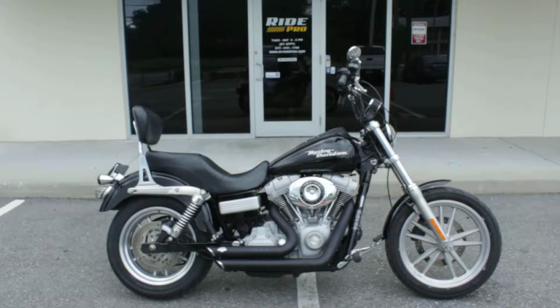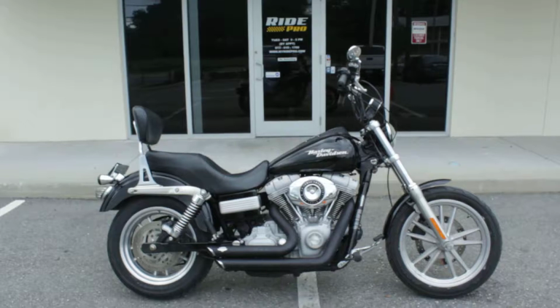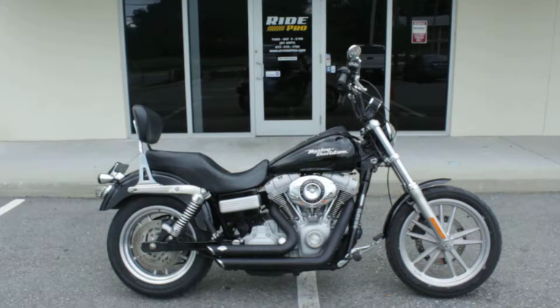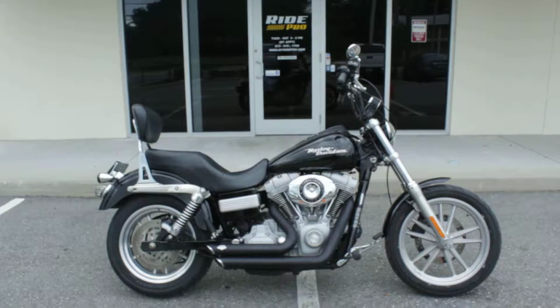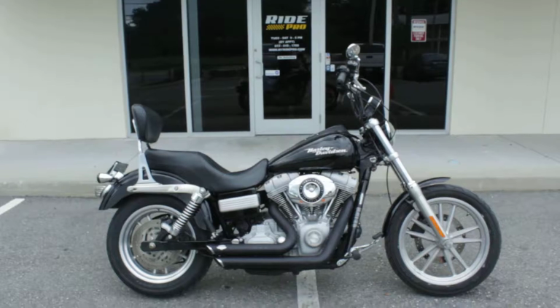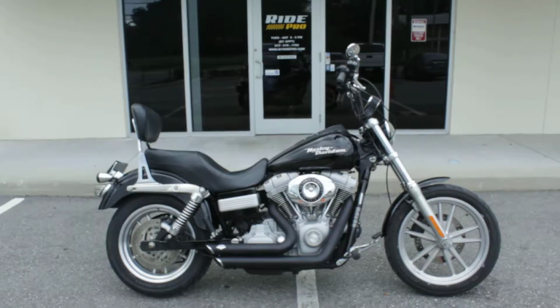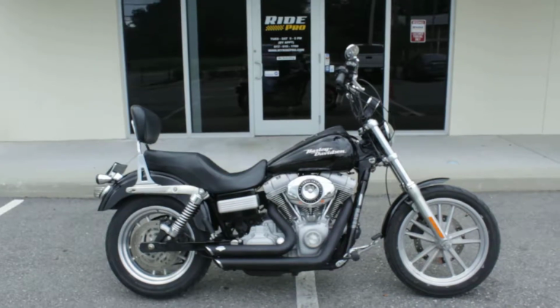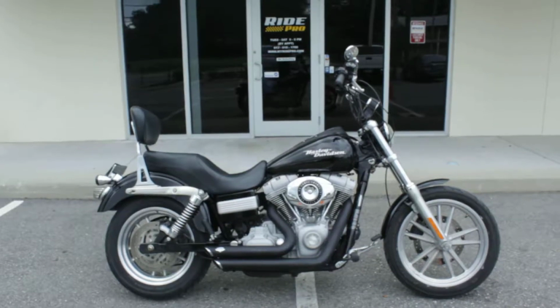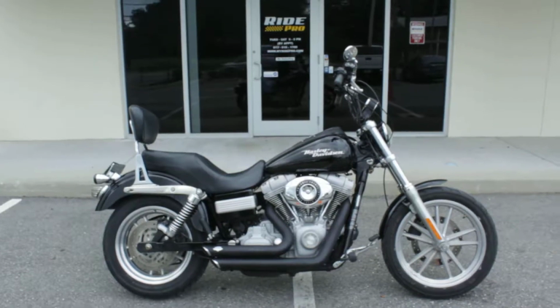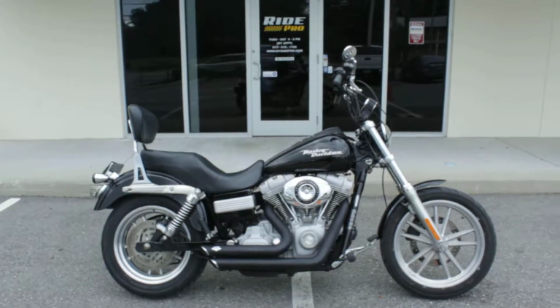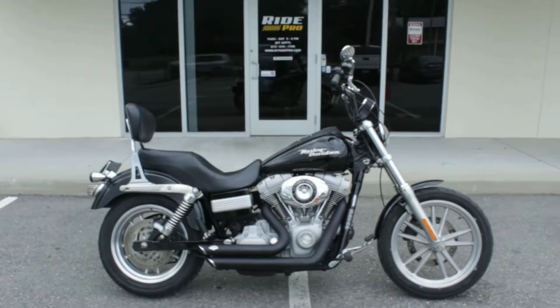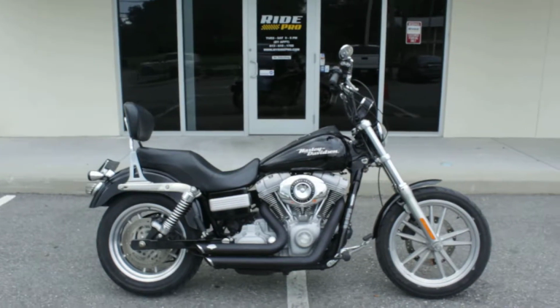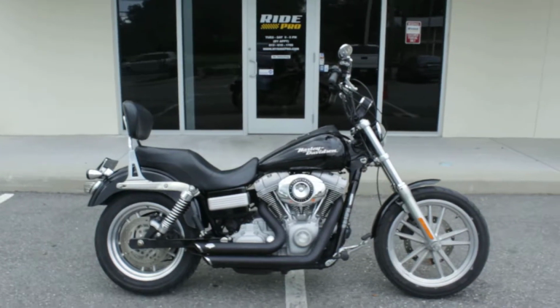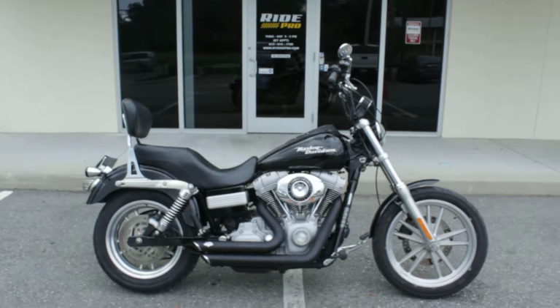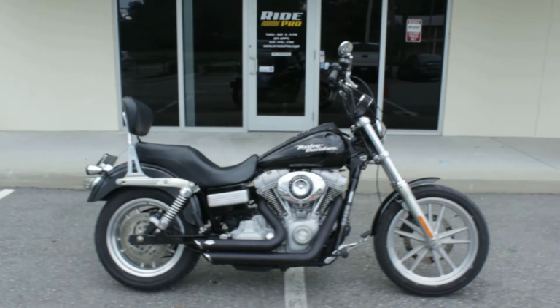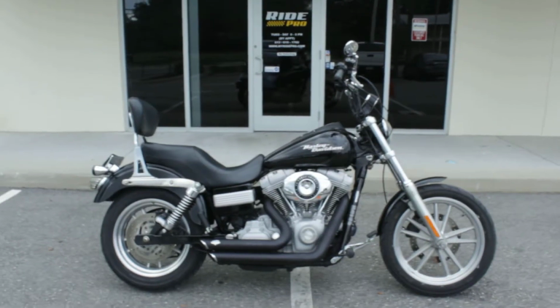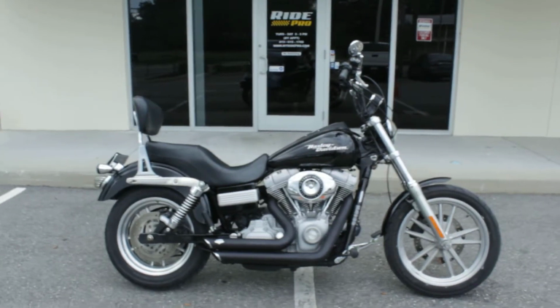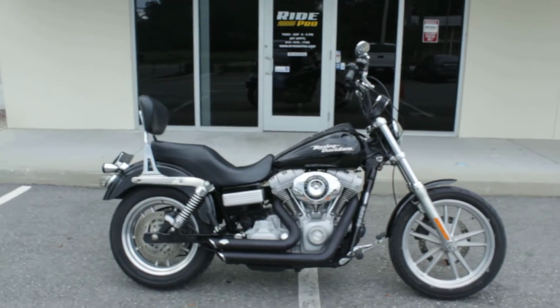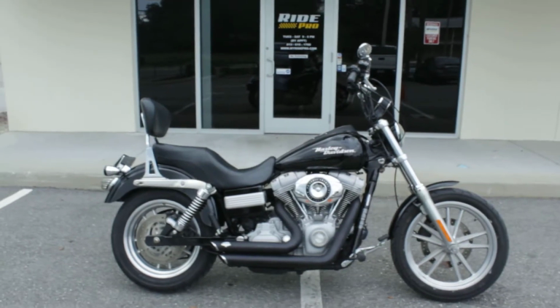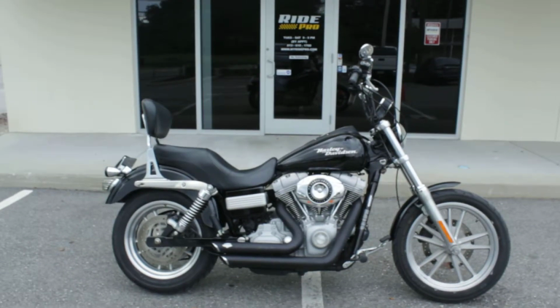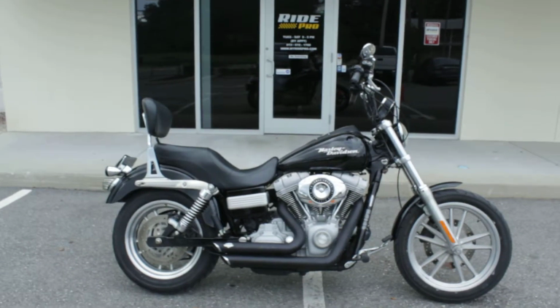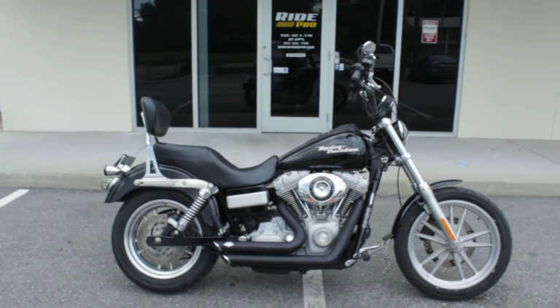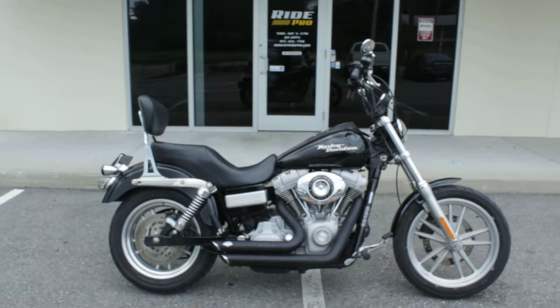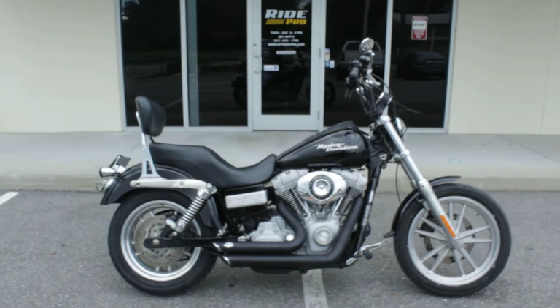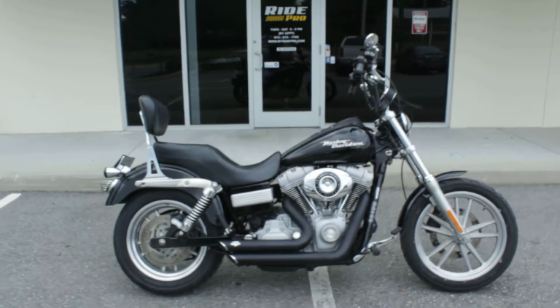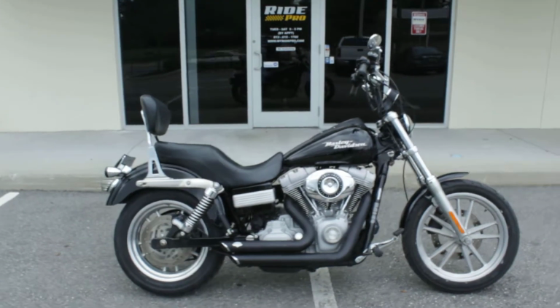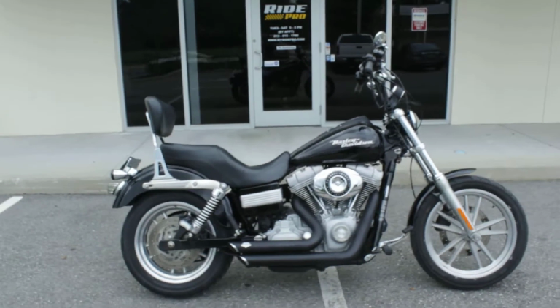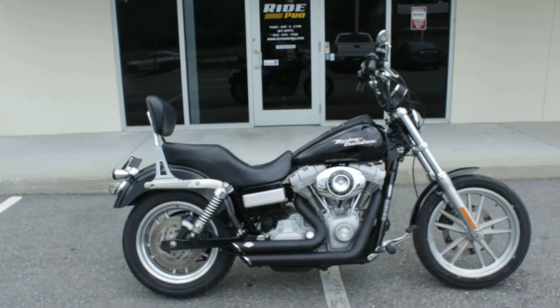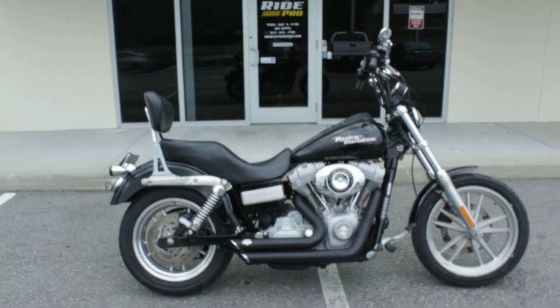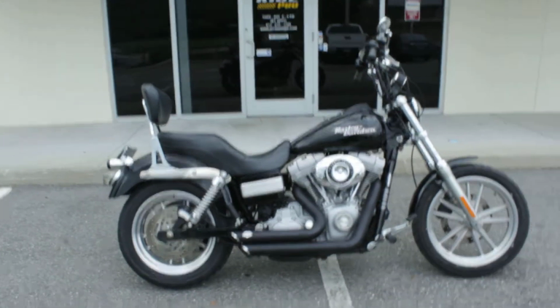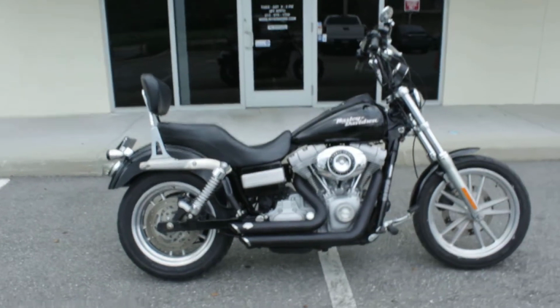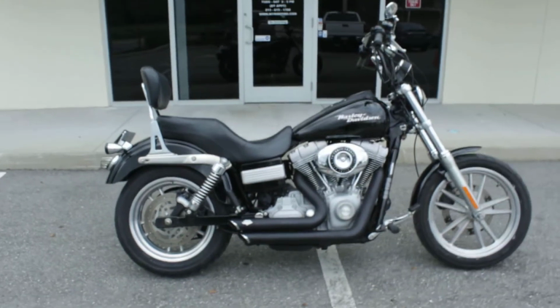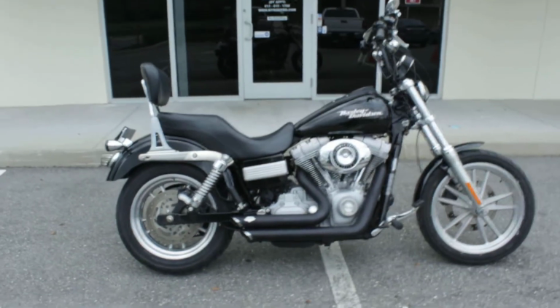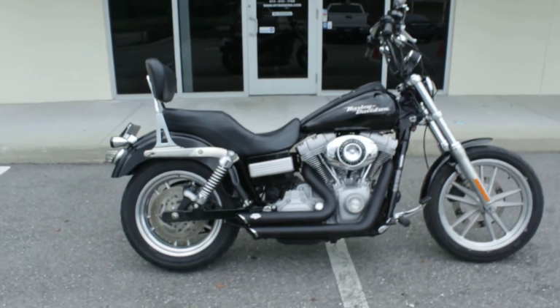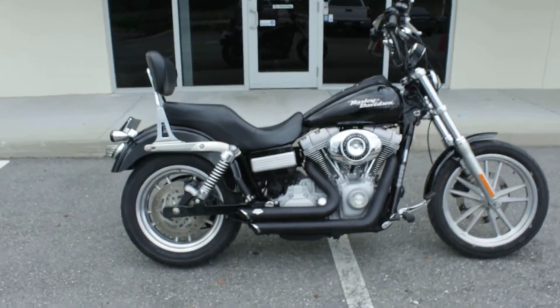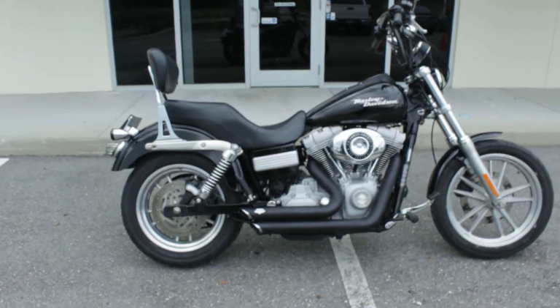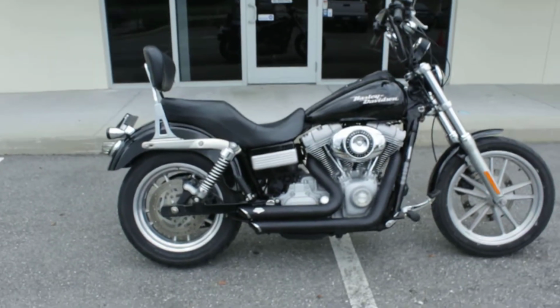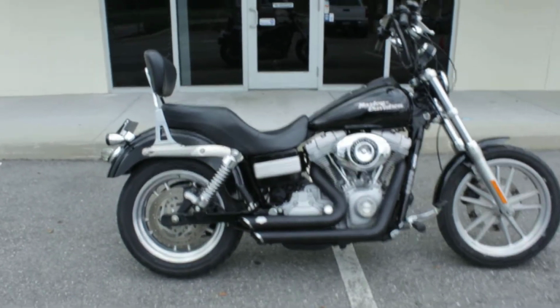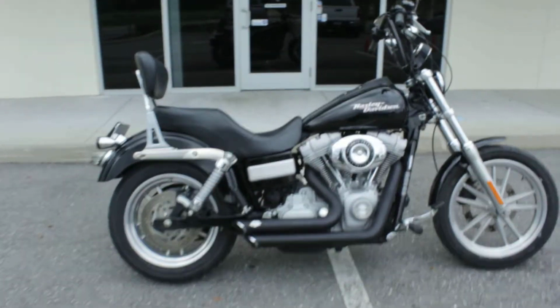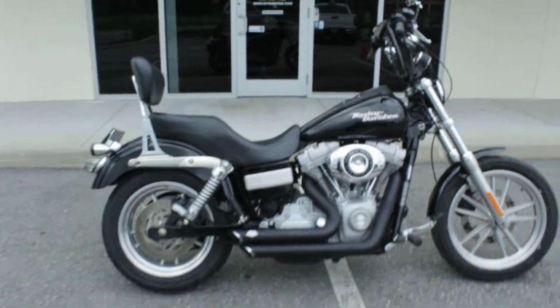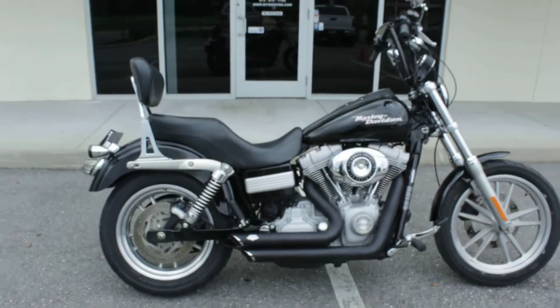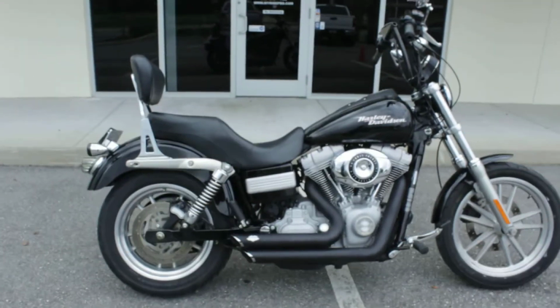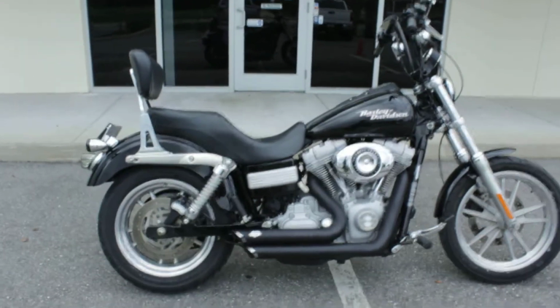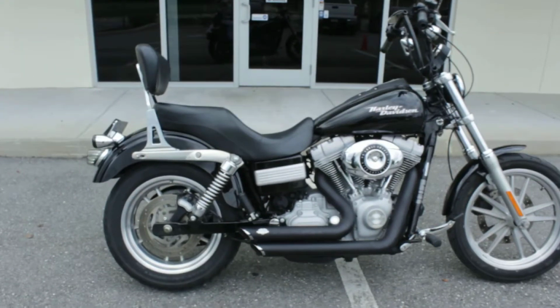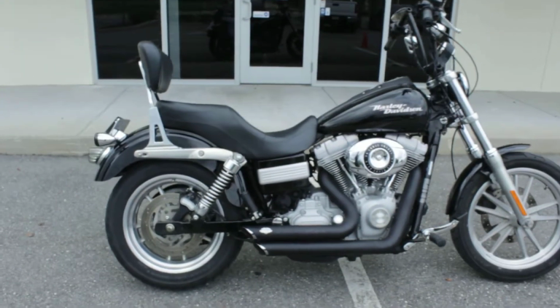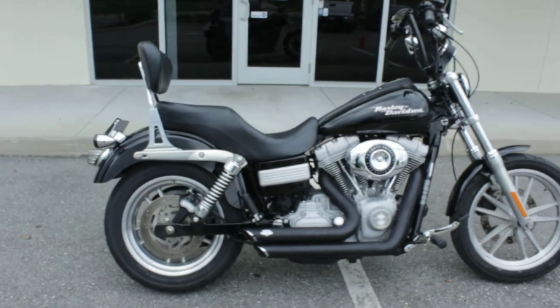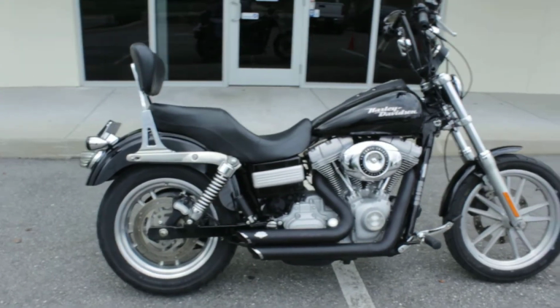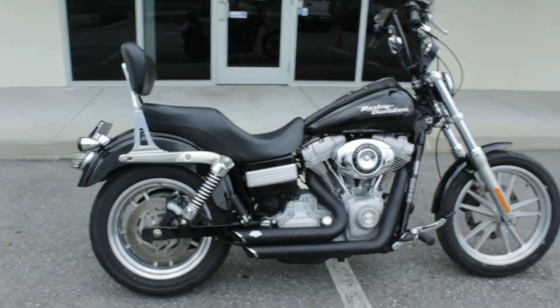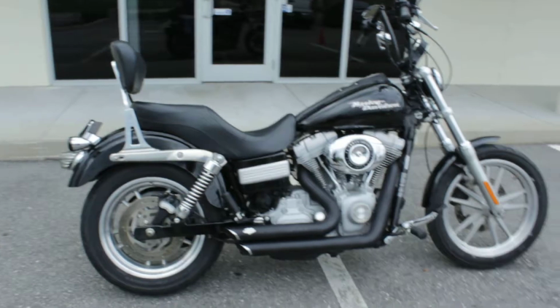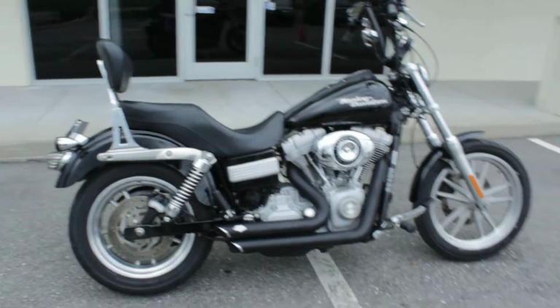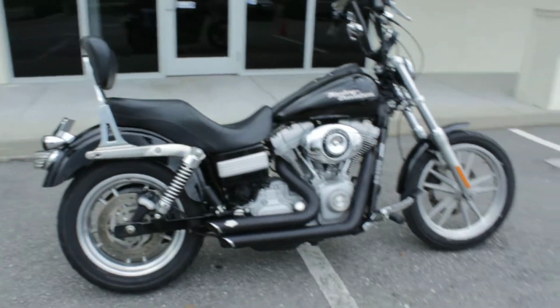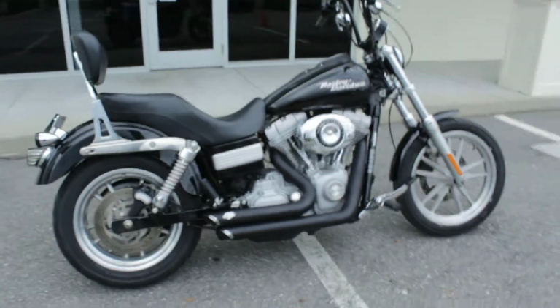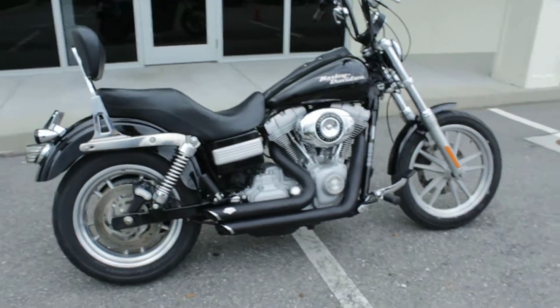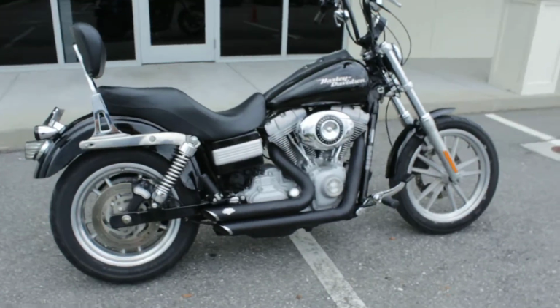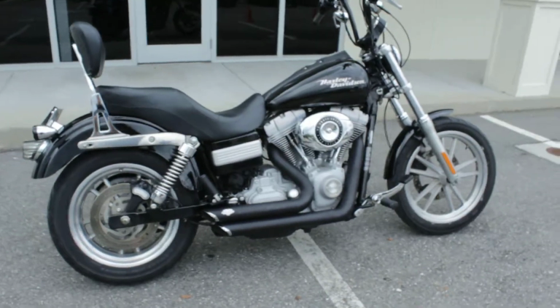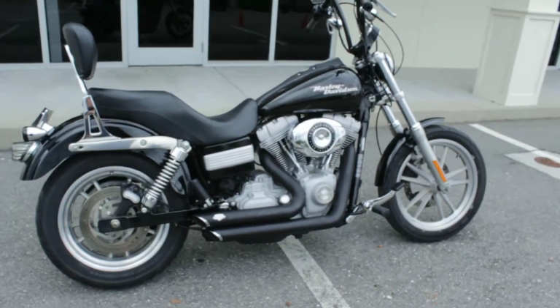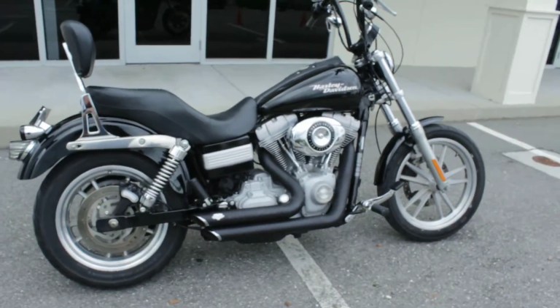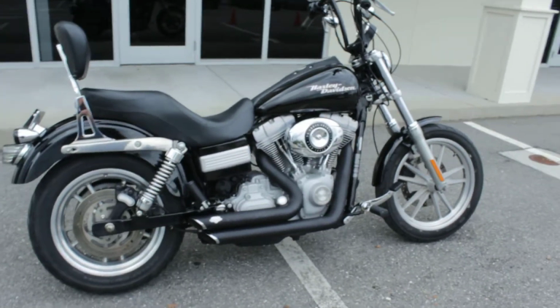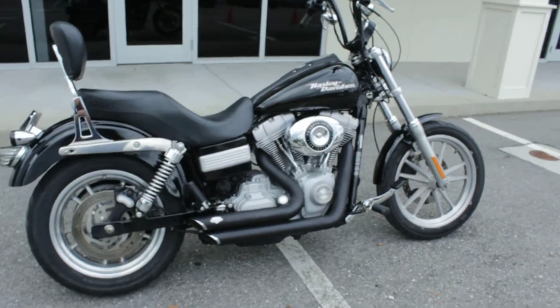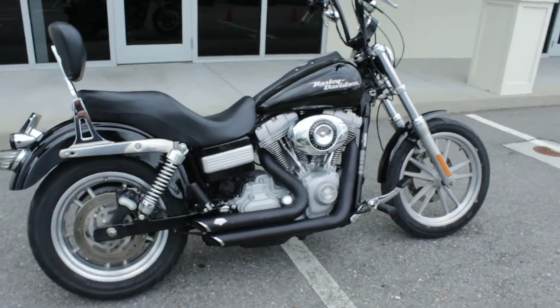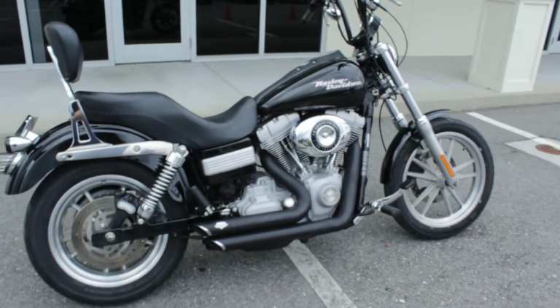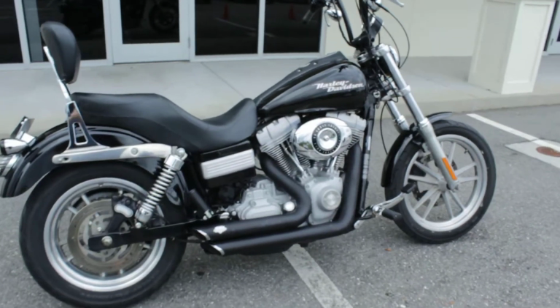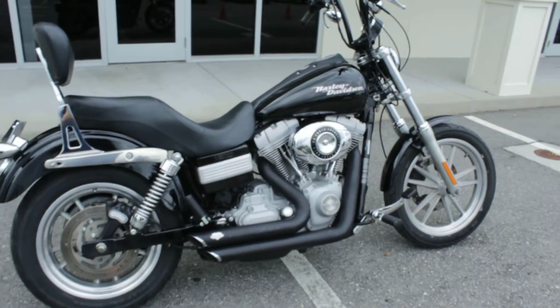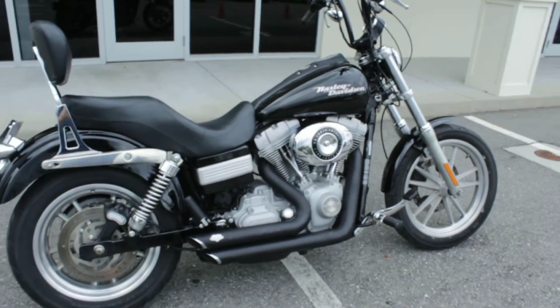Hey guys, RidePro back again. Another bike for sale. Here we have a 2007 Harley-Davidson Superglide.